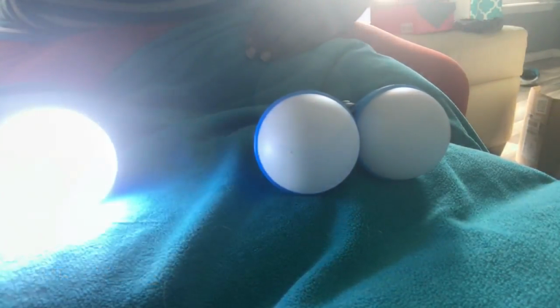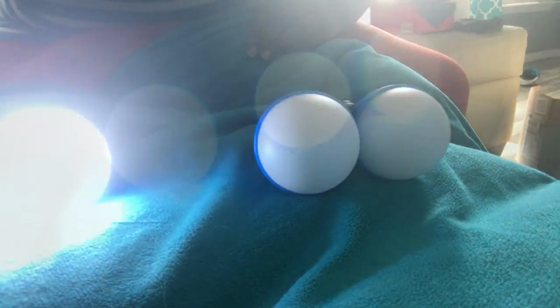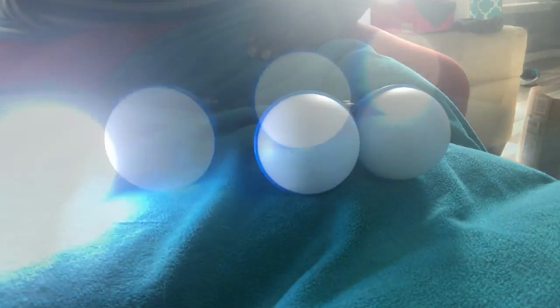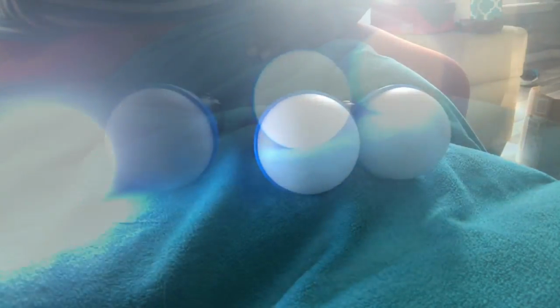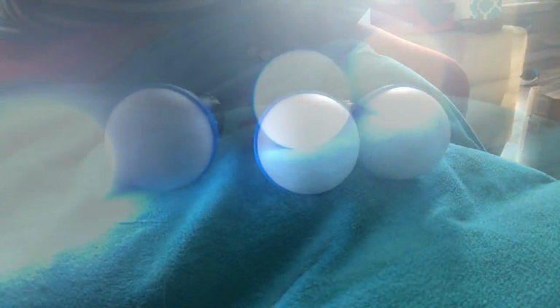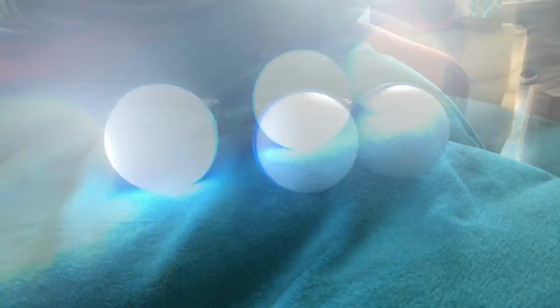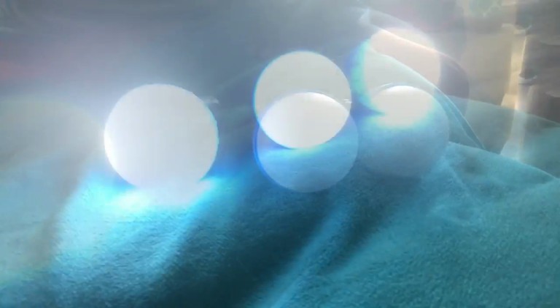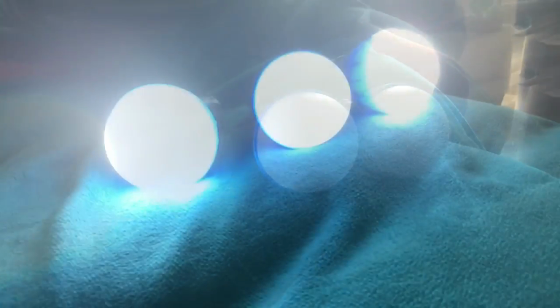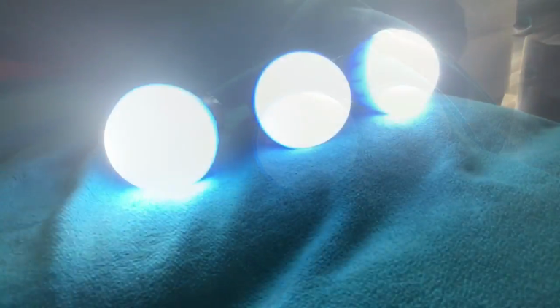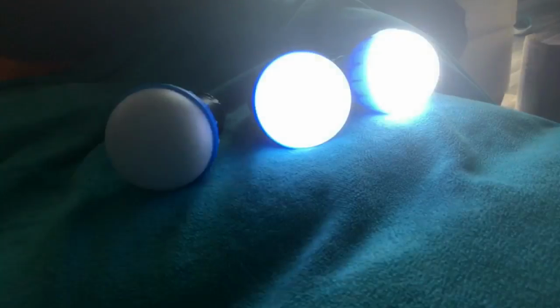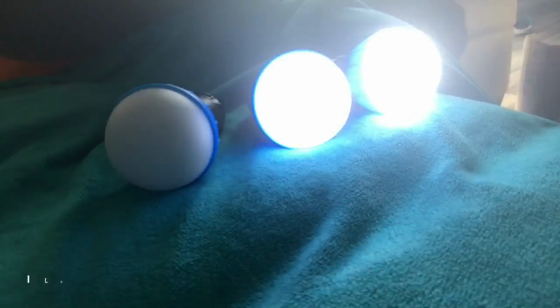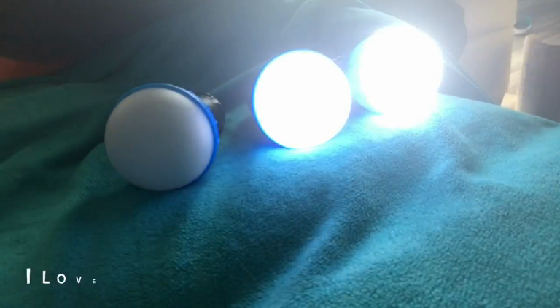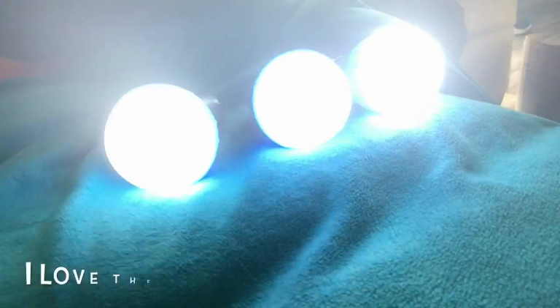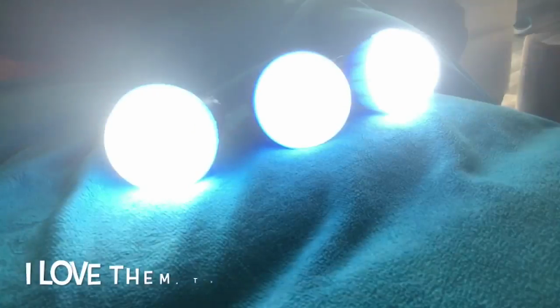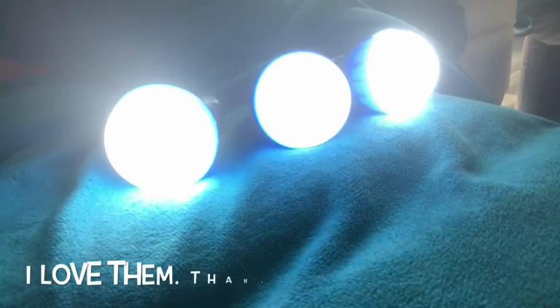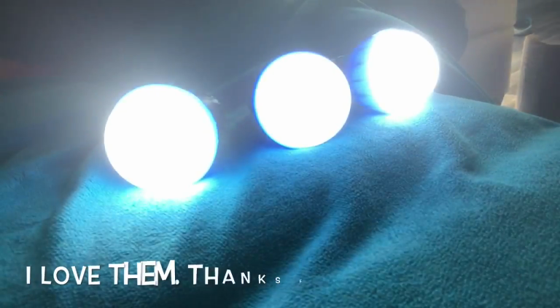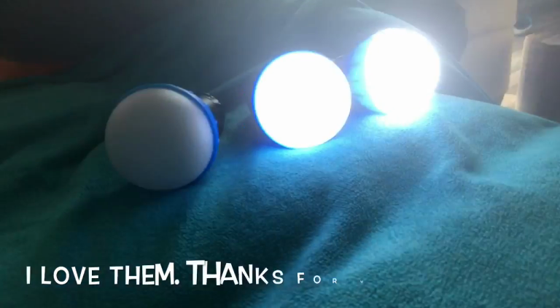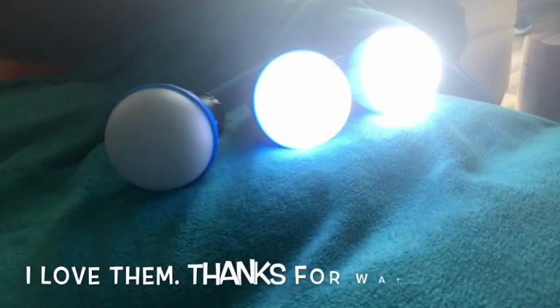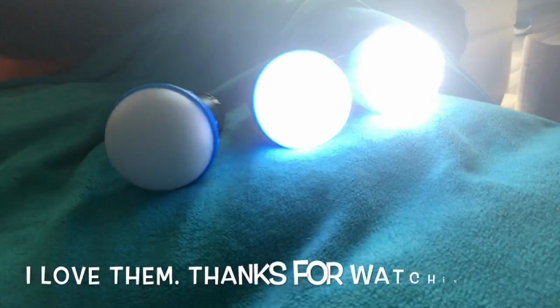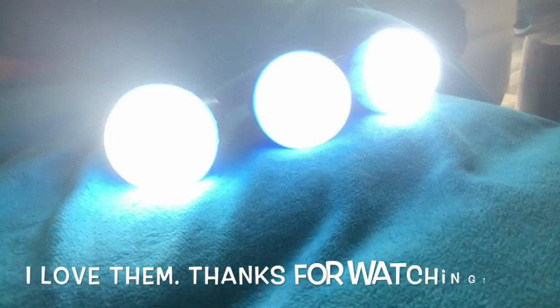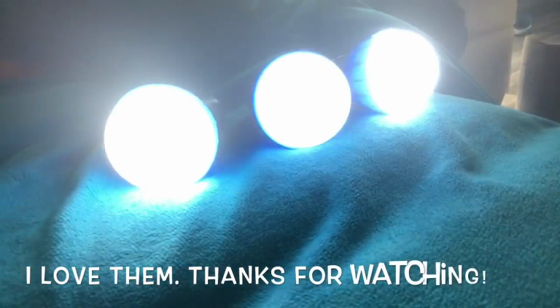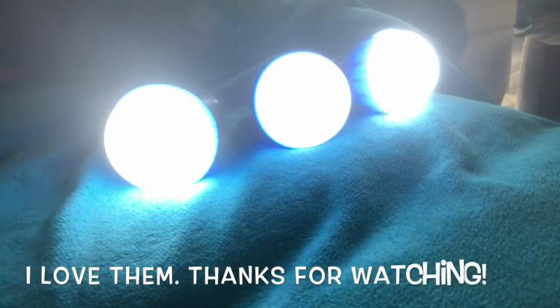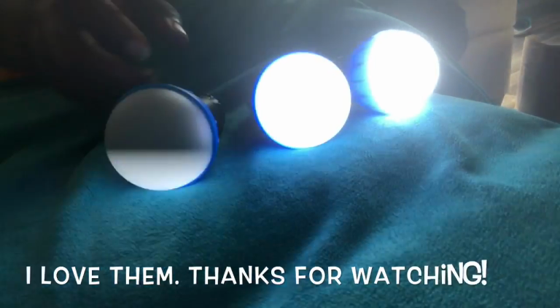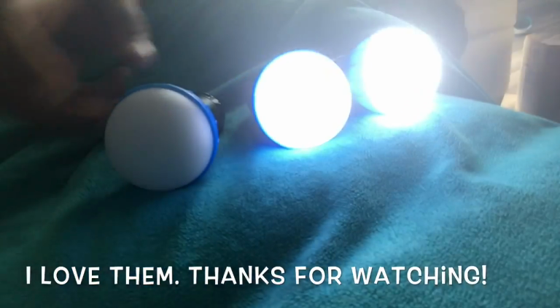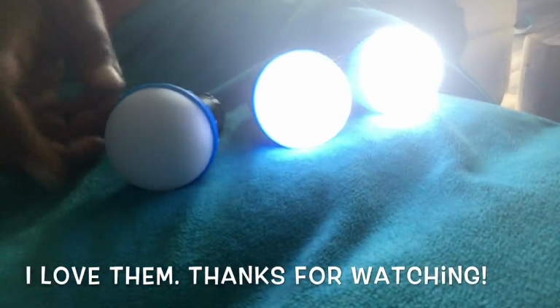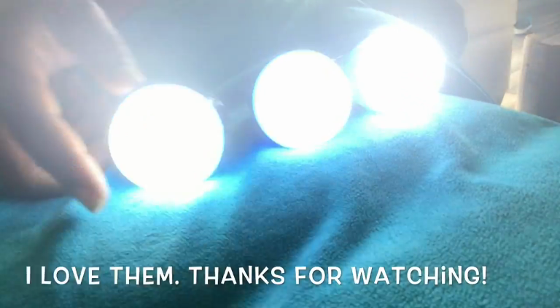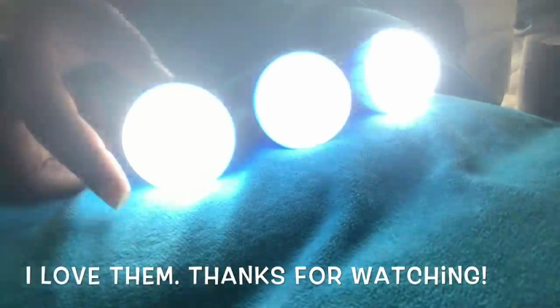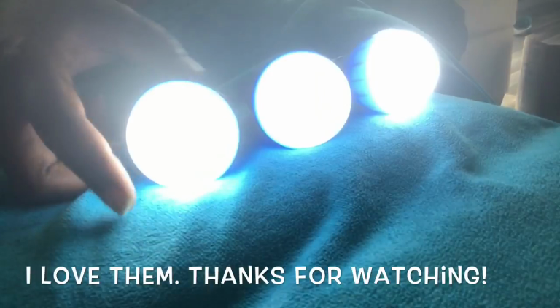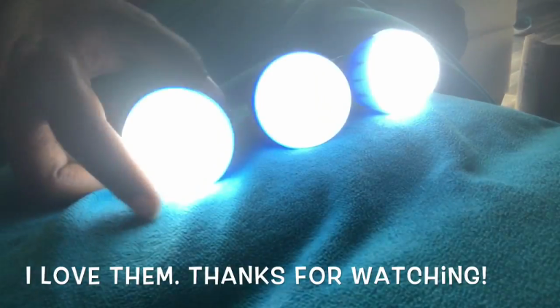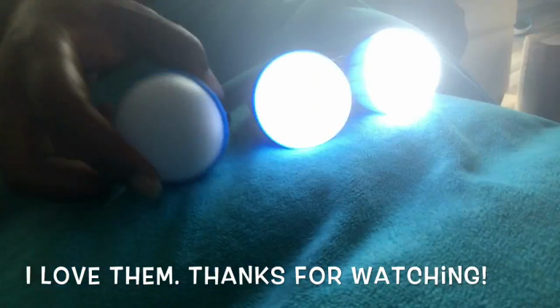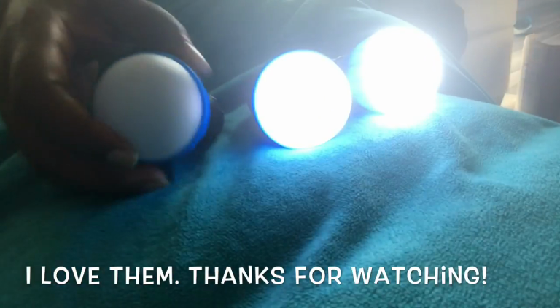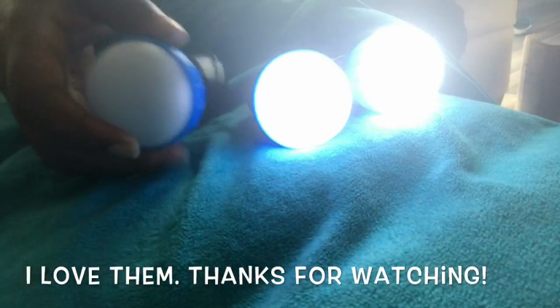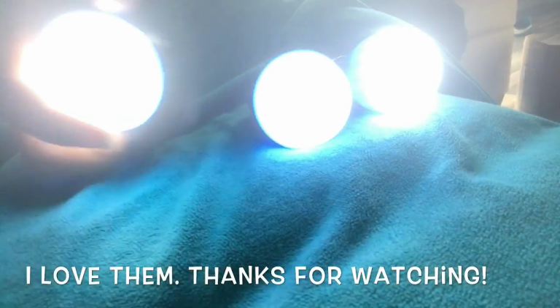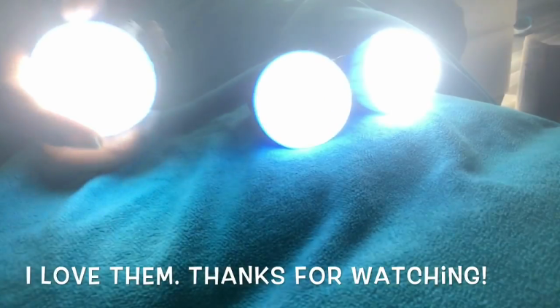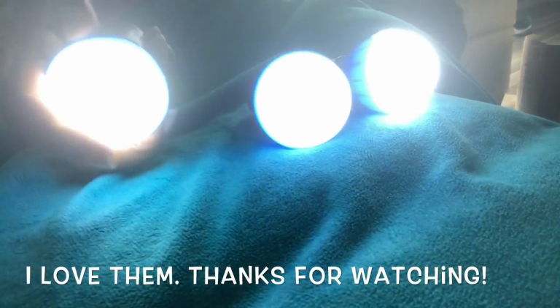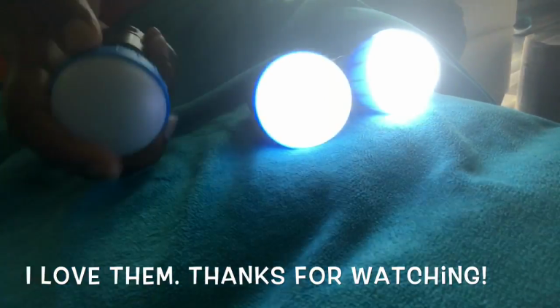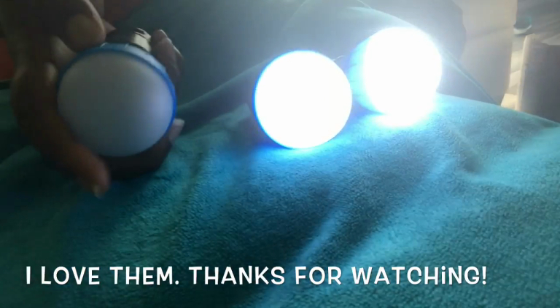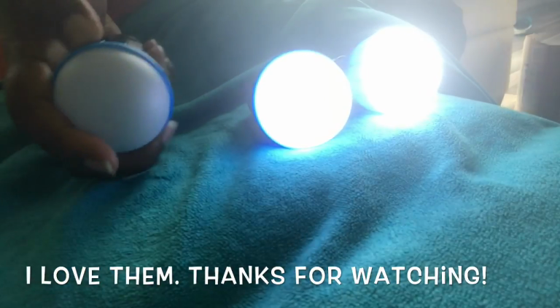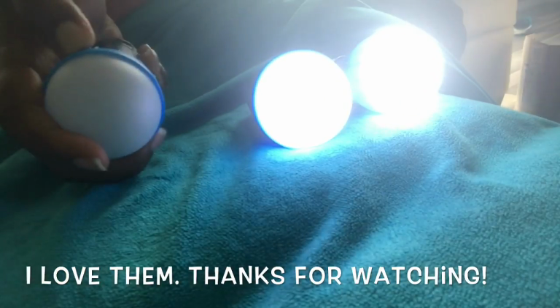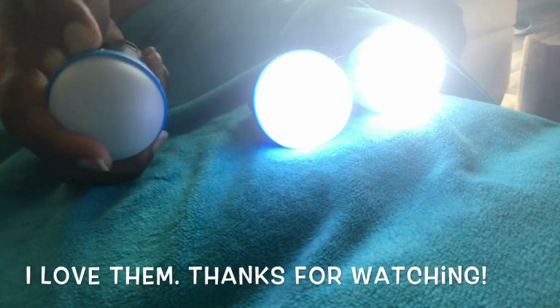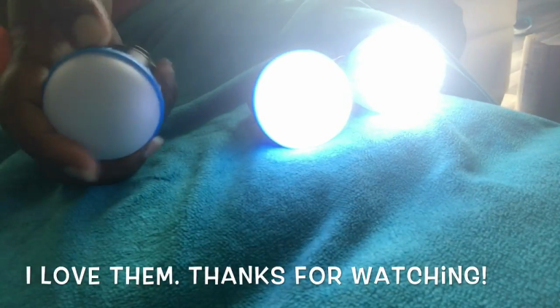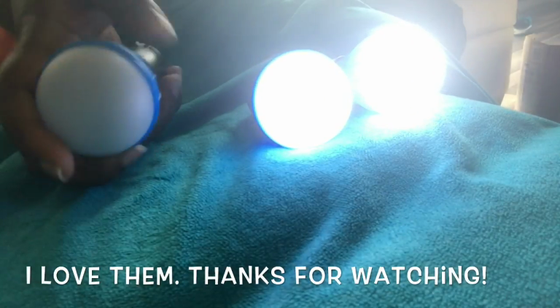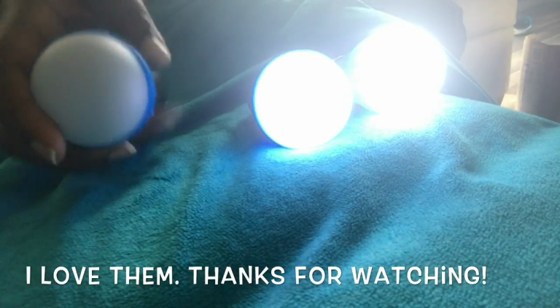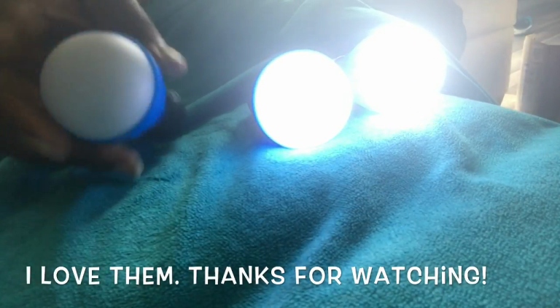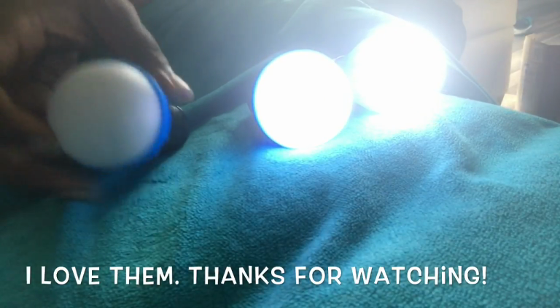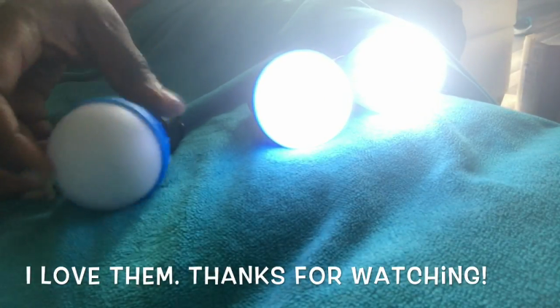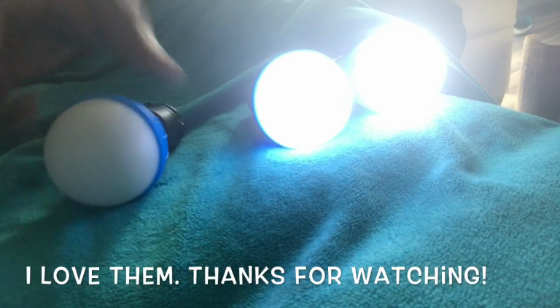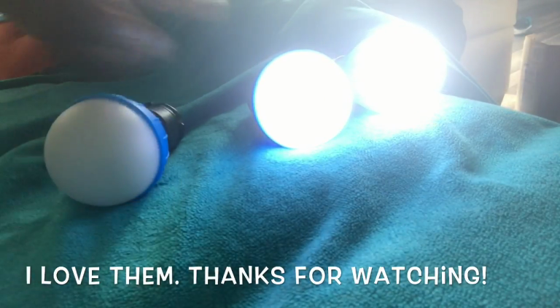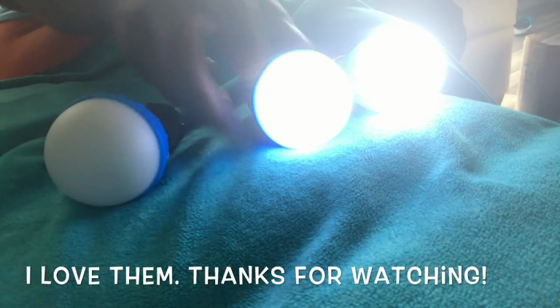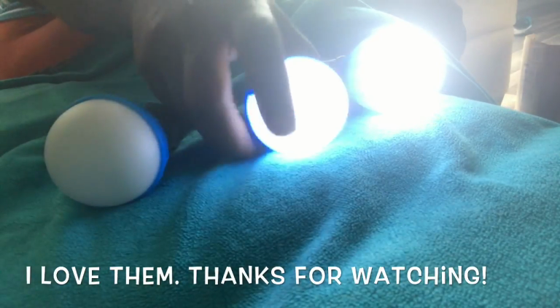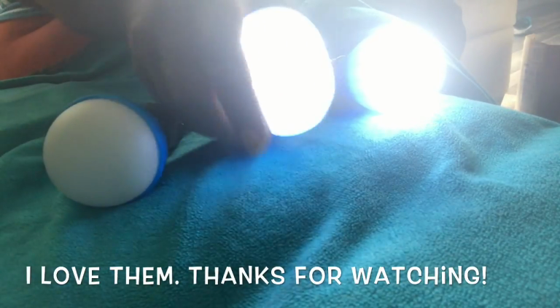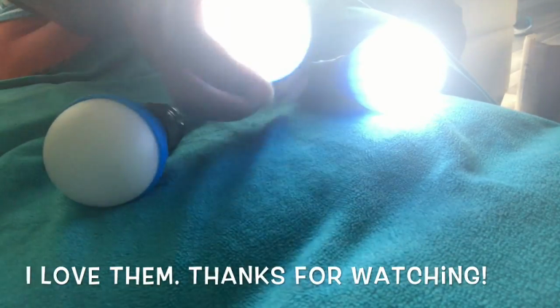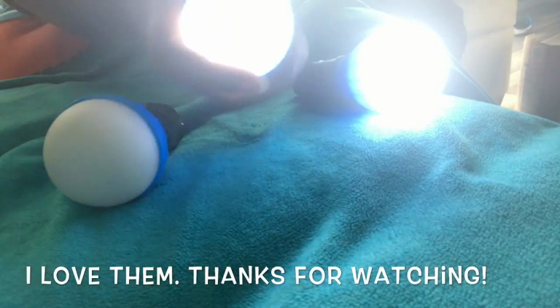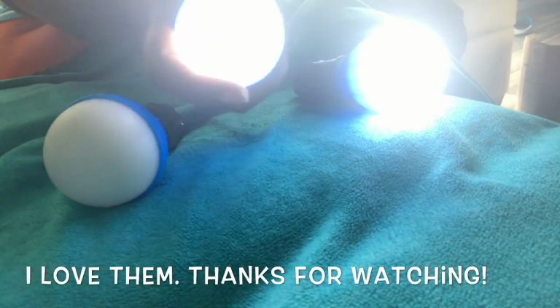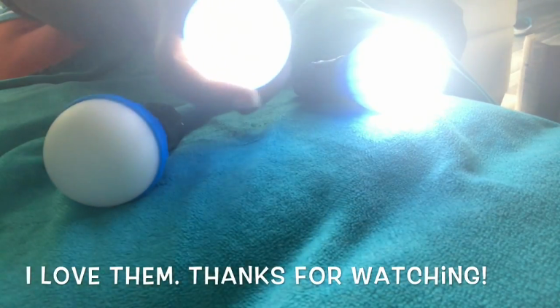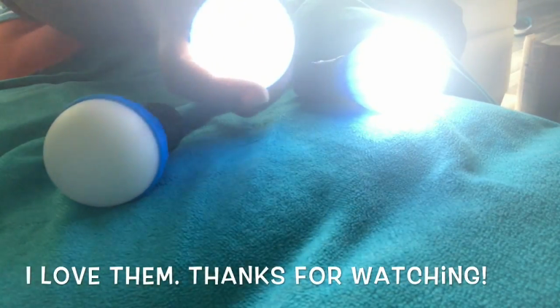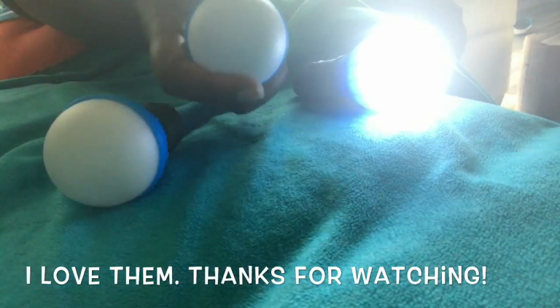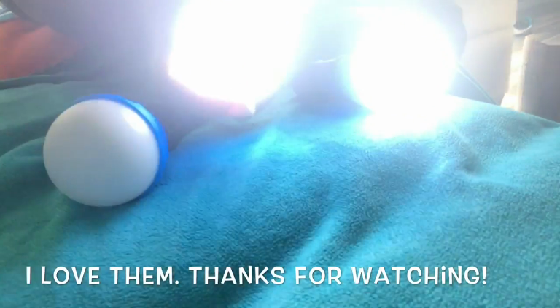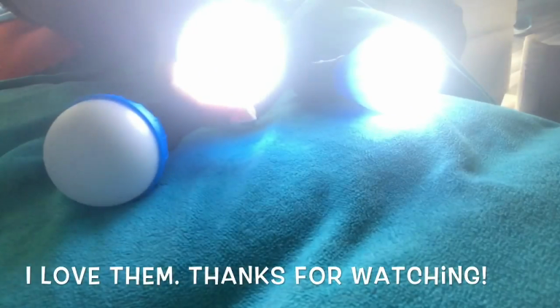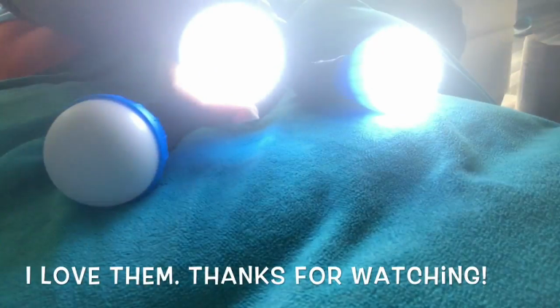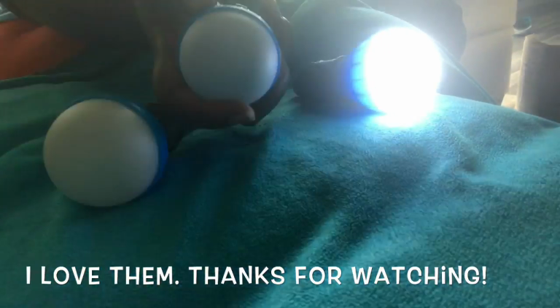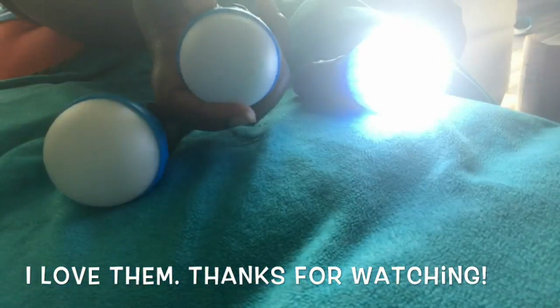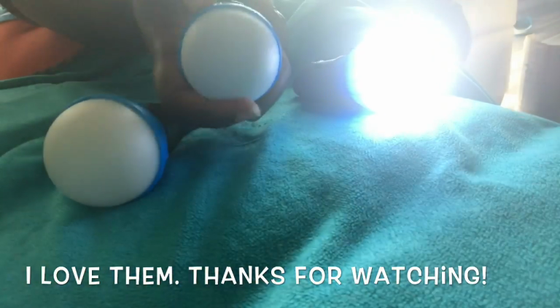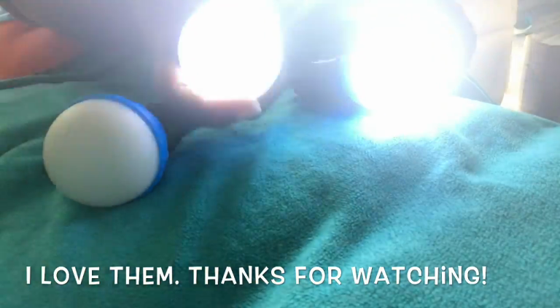I cannot wait to use these lights on my next camping adventures.